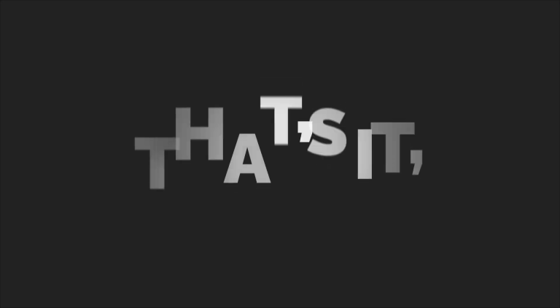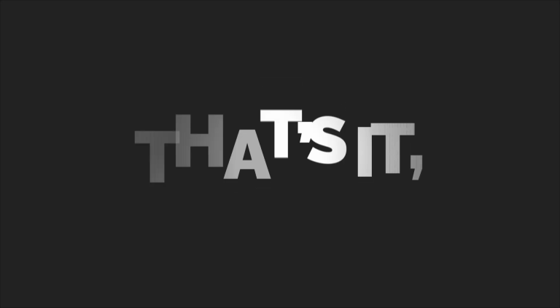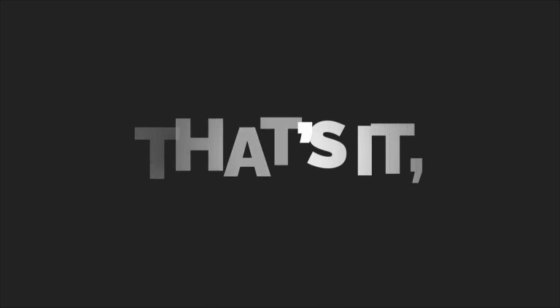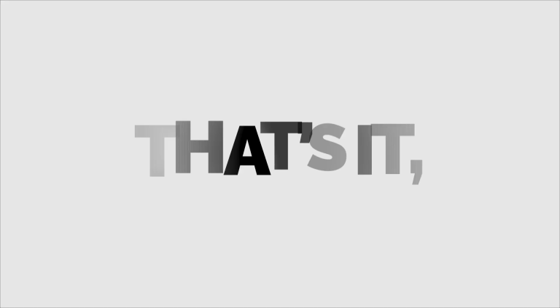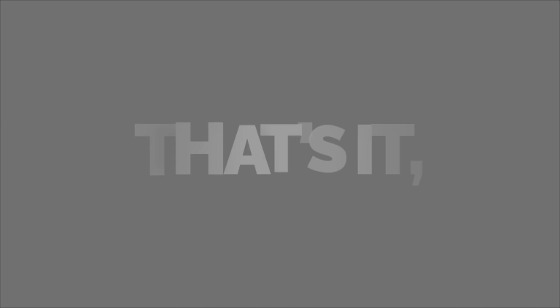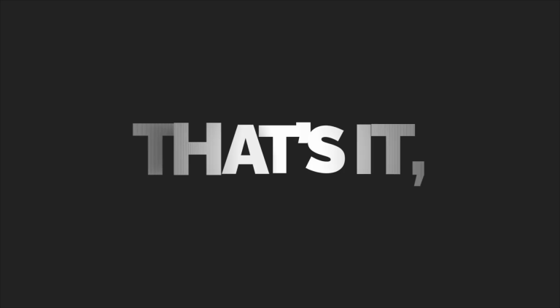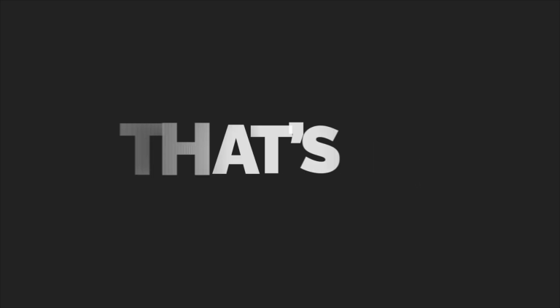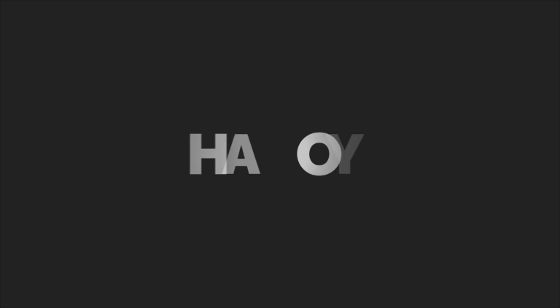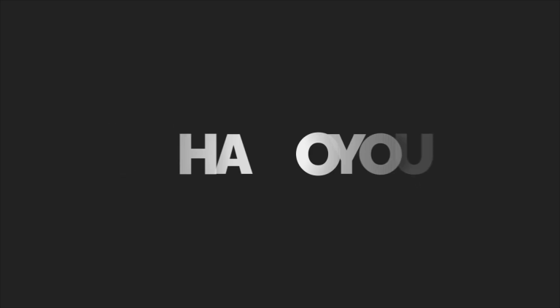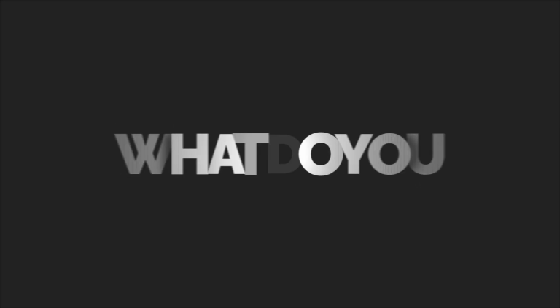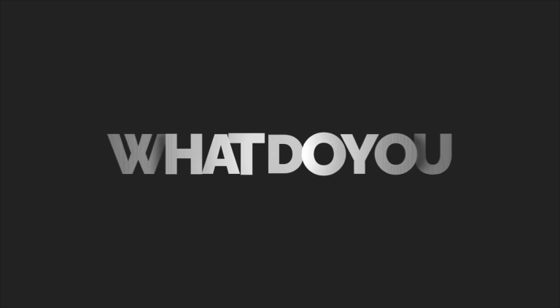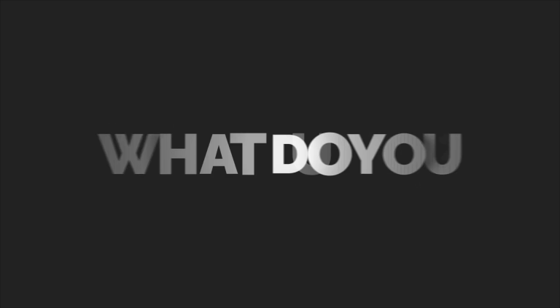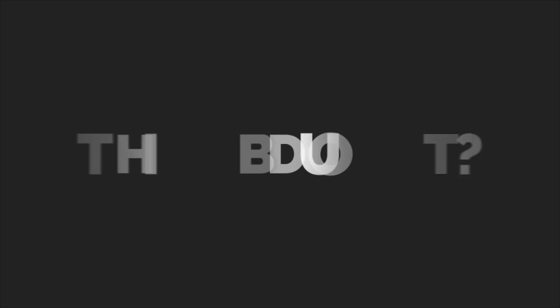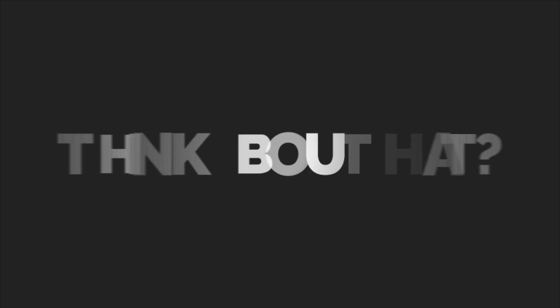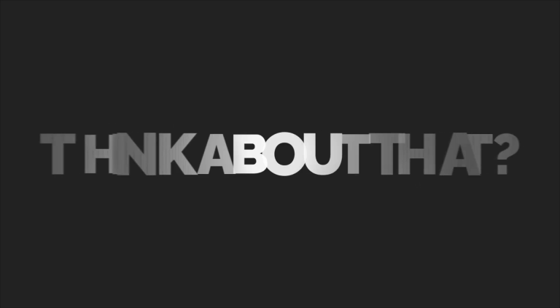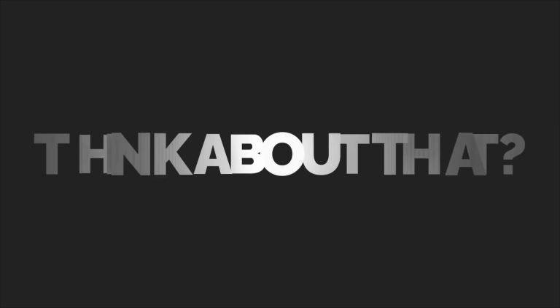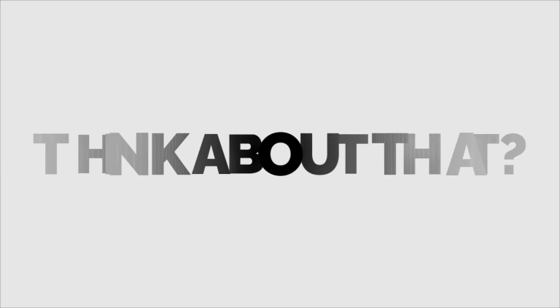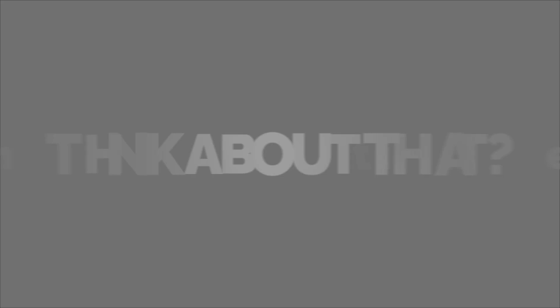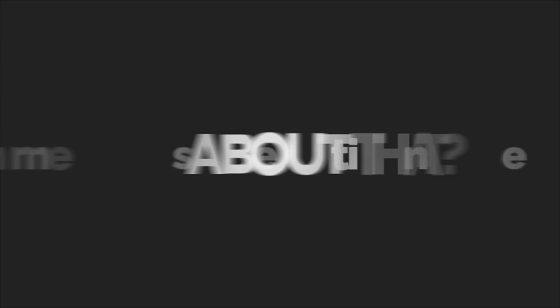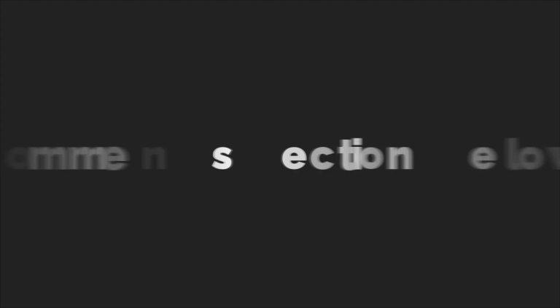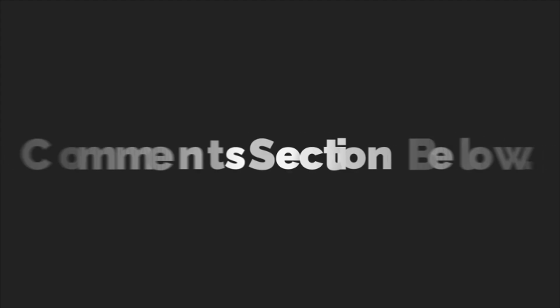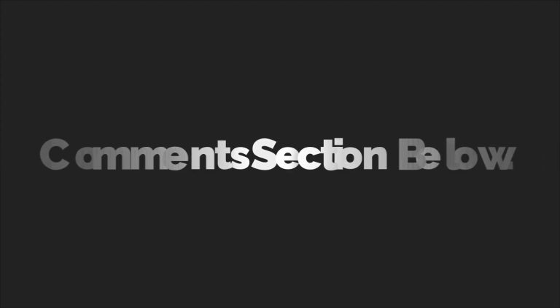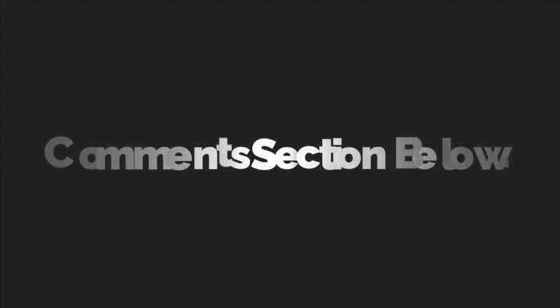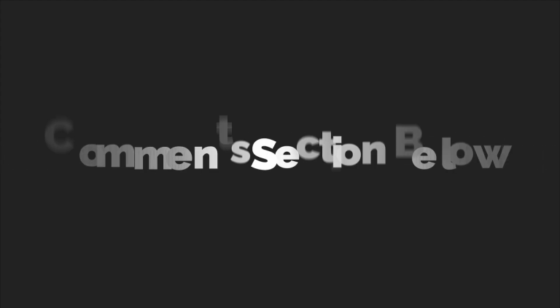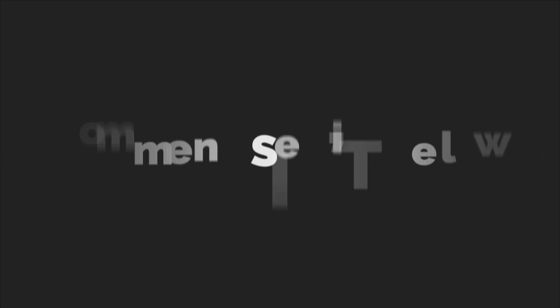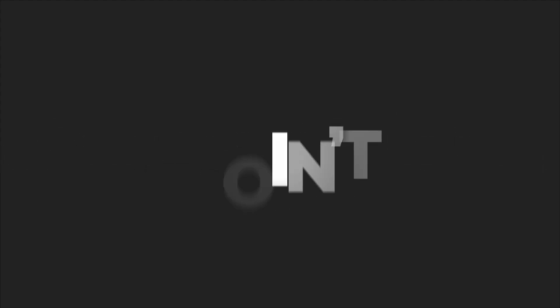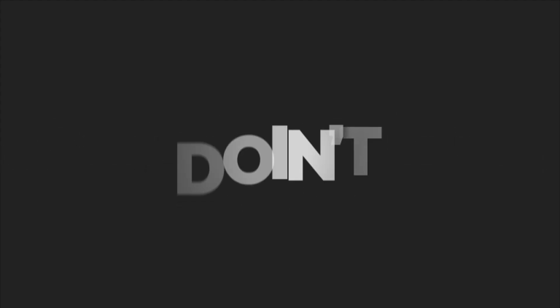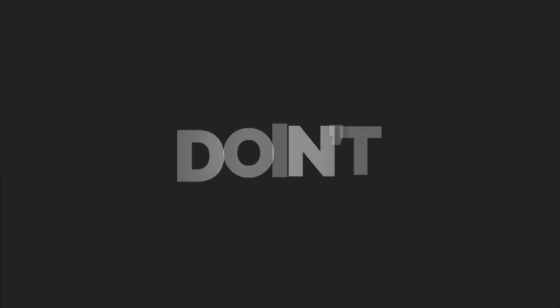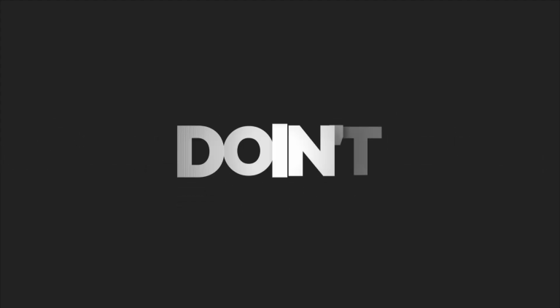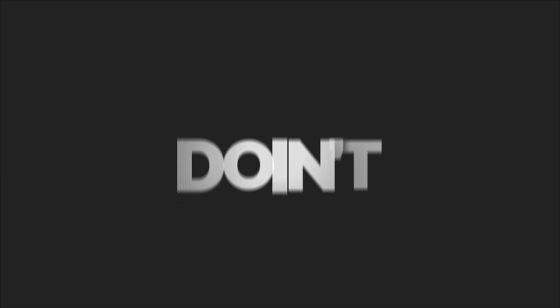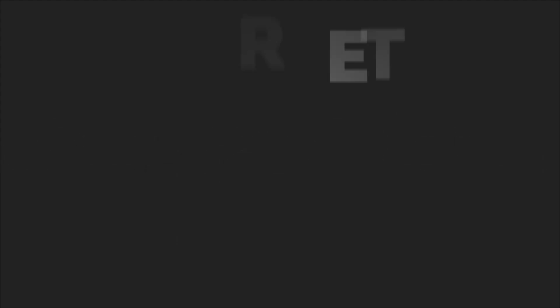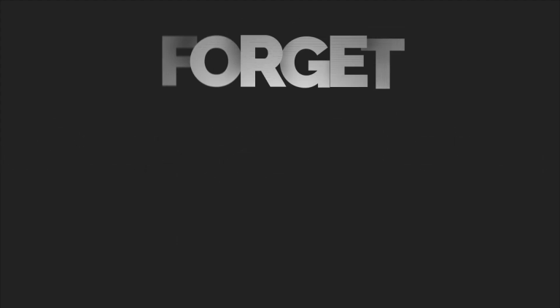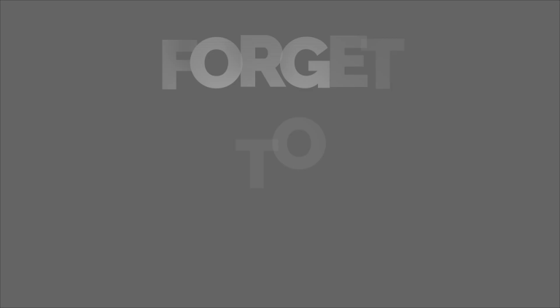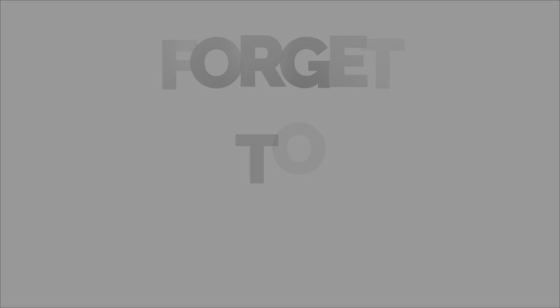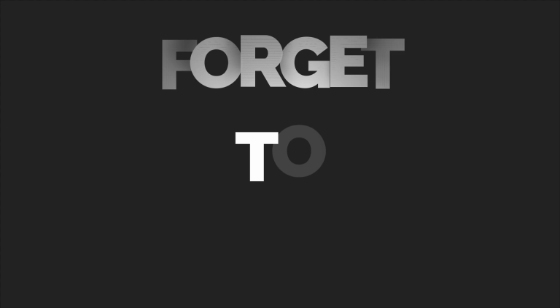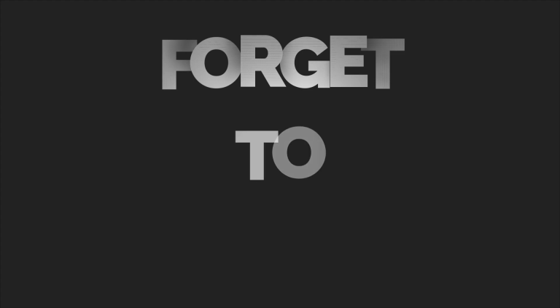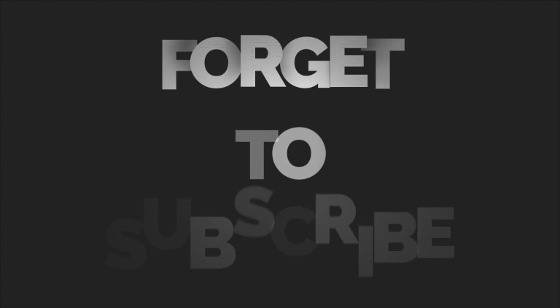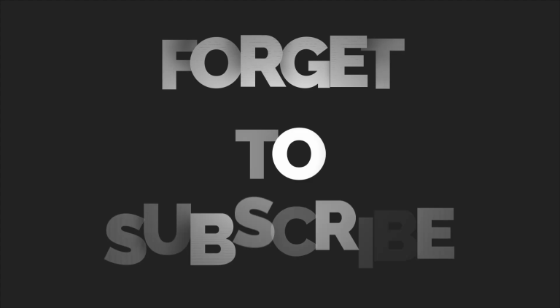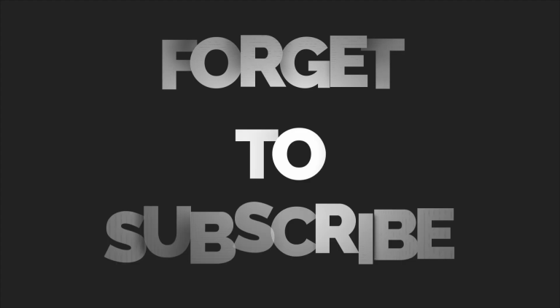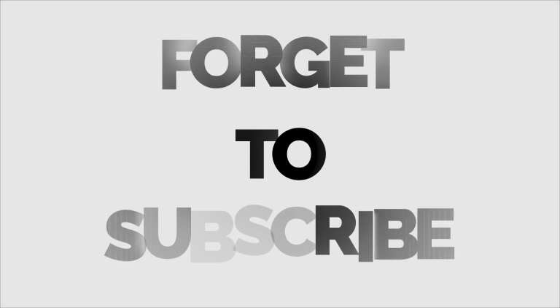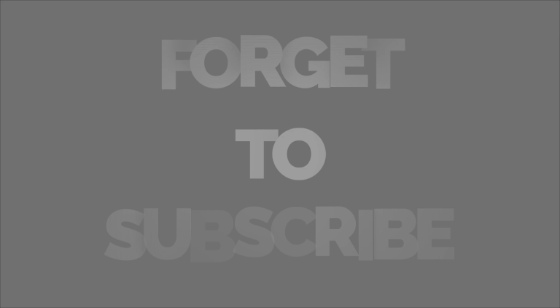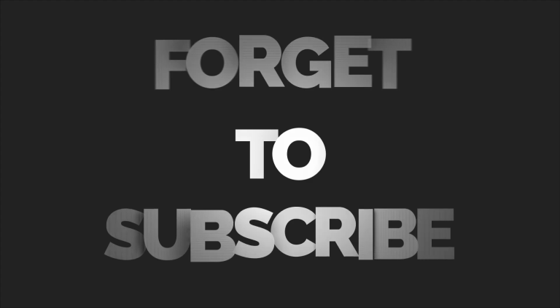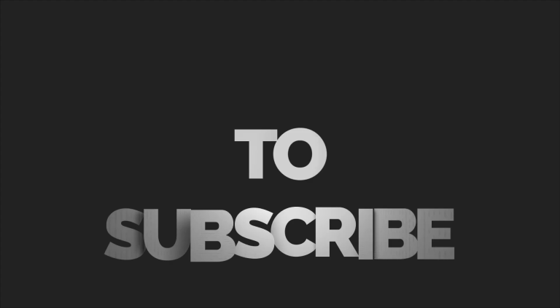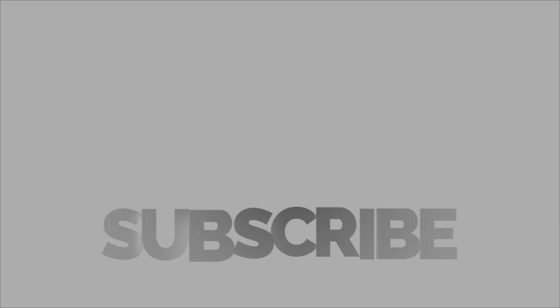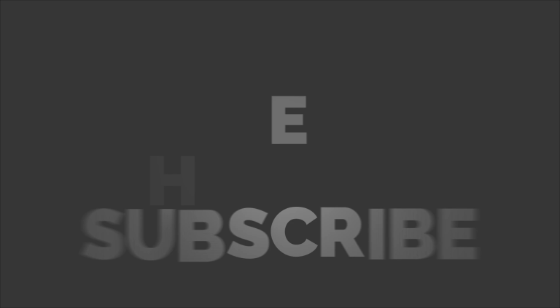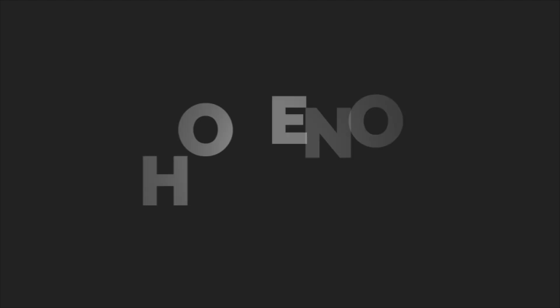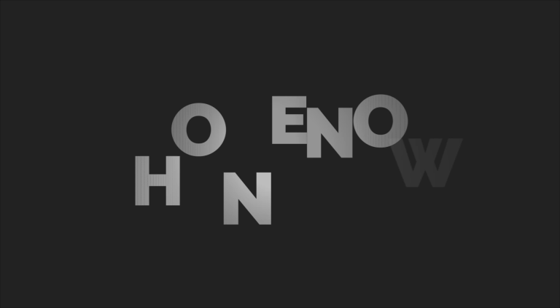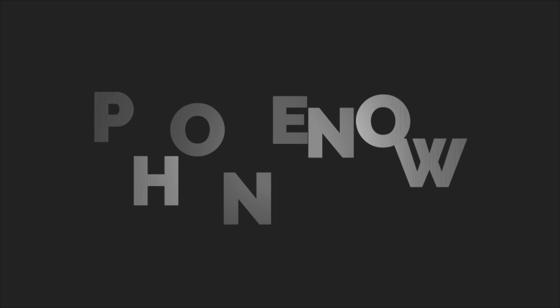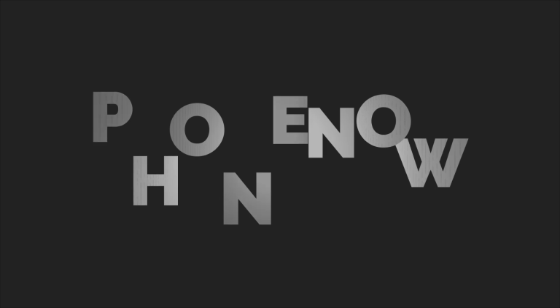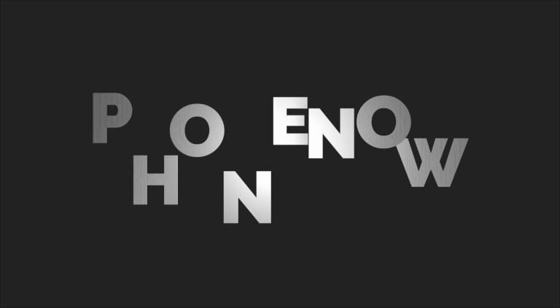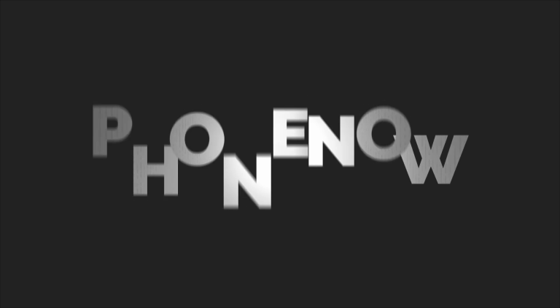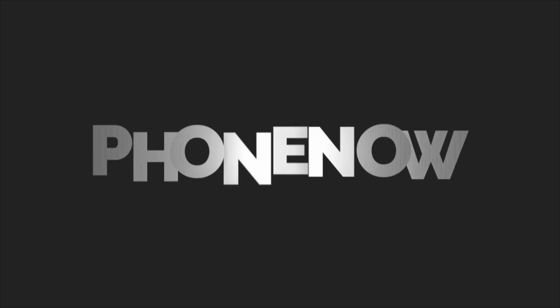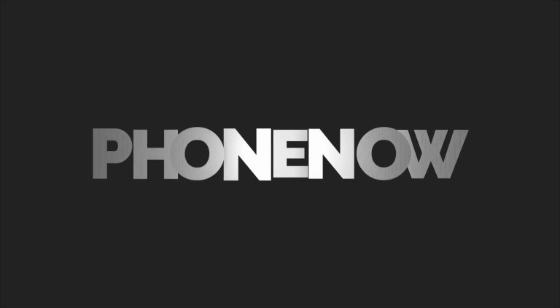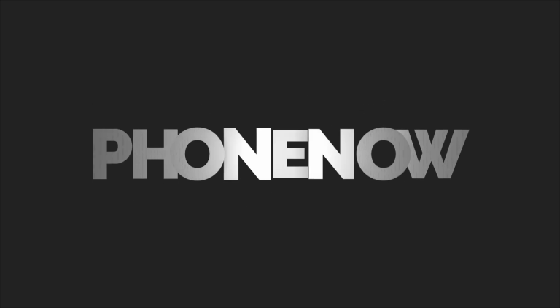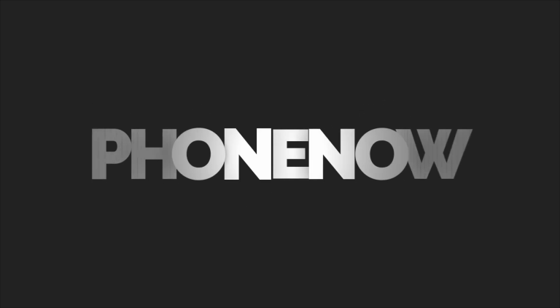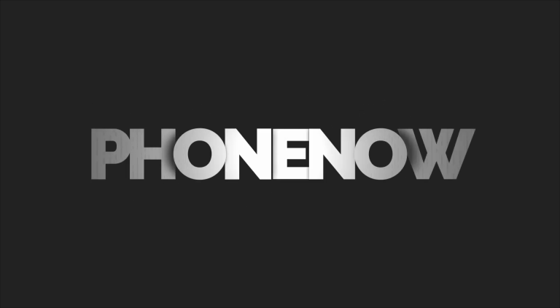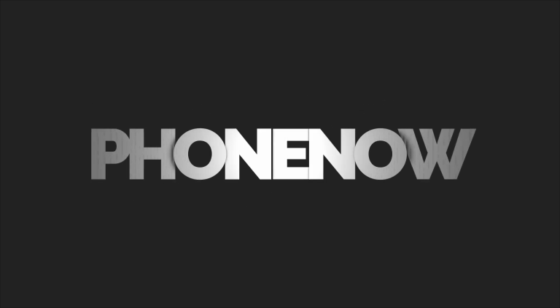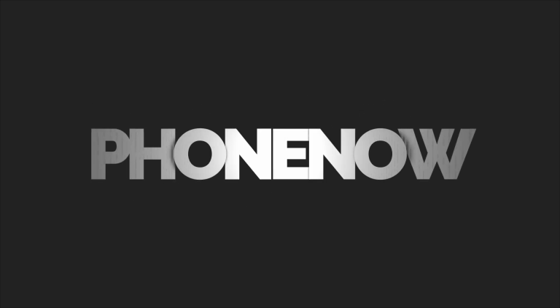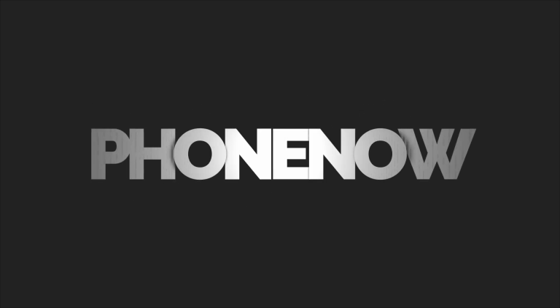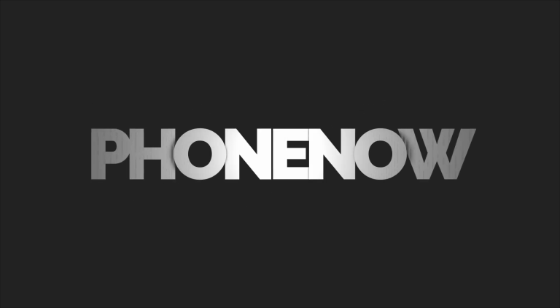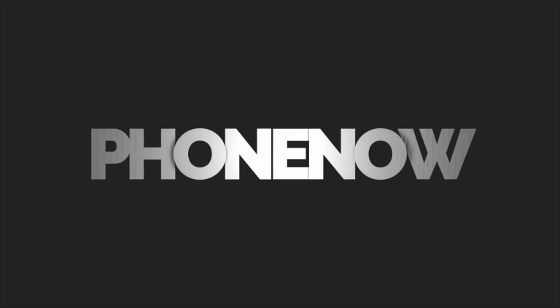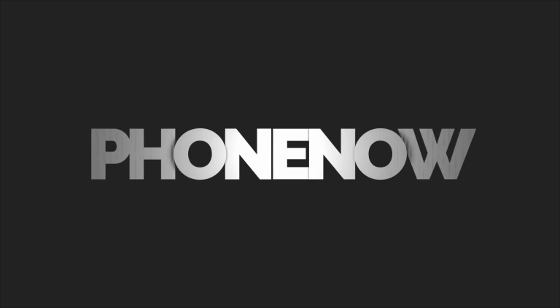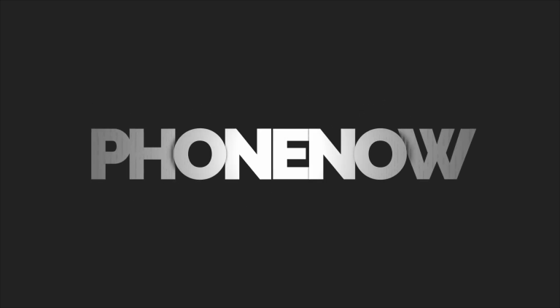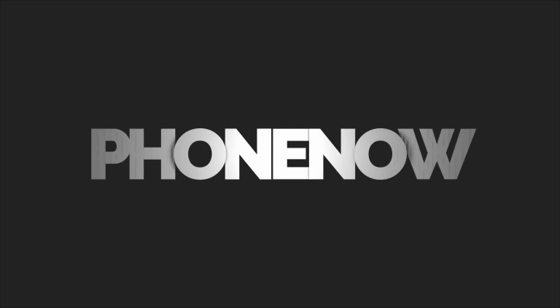That's it. What do you think about that? Let us know in the comments section below. Subscribe to the channel if you are new. See you in the next one. Peace out.